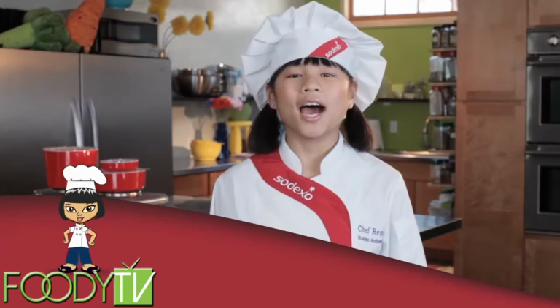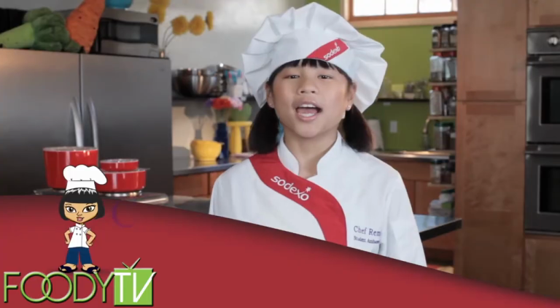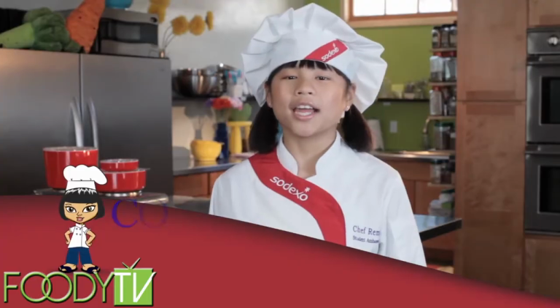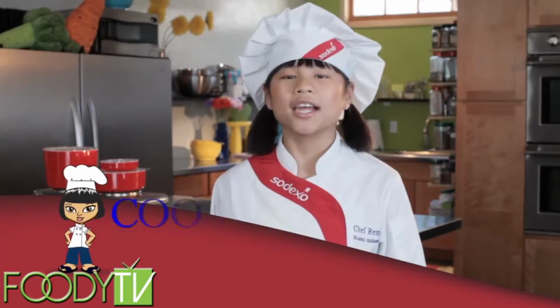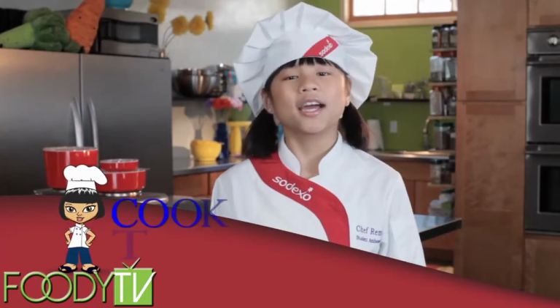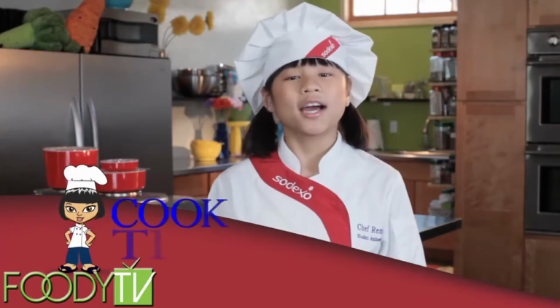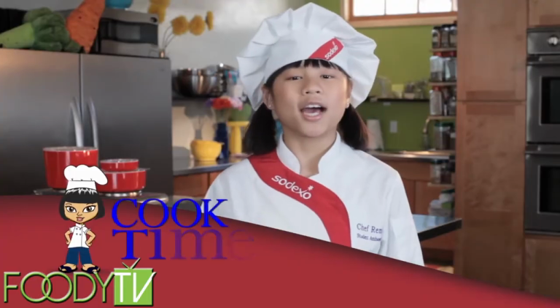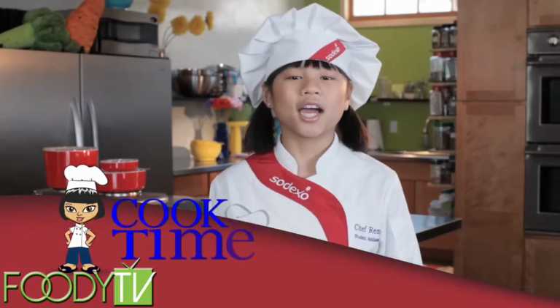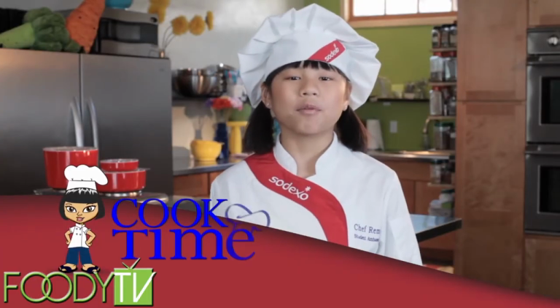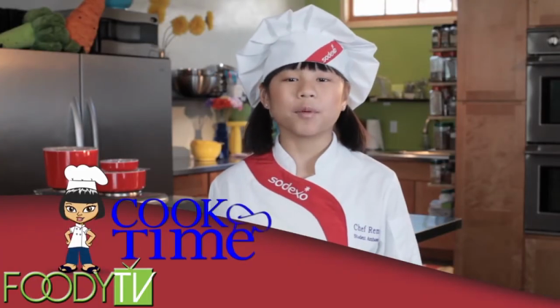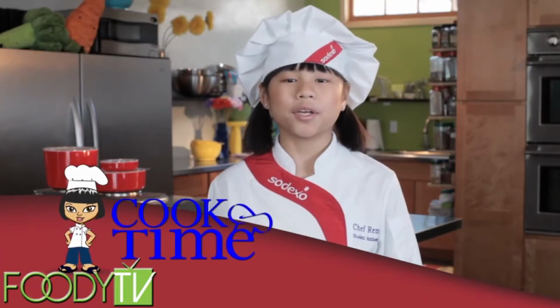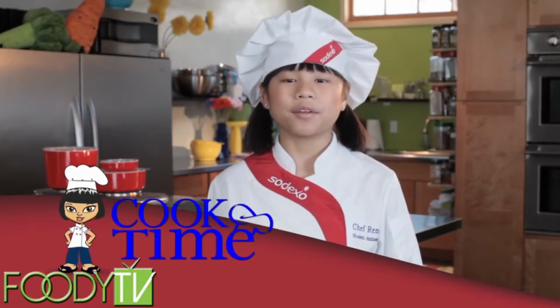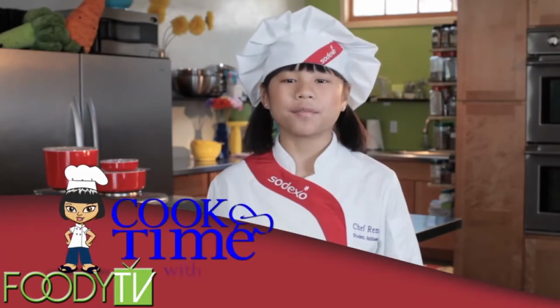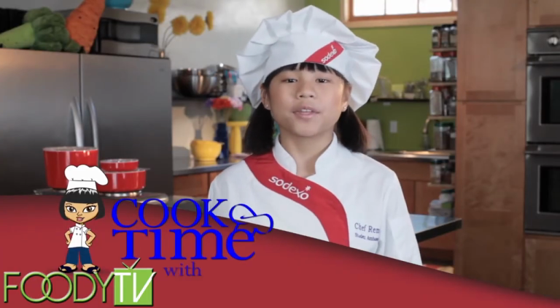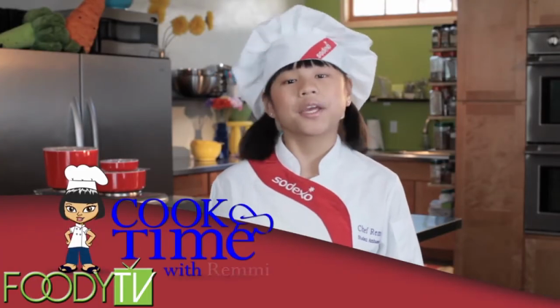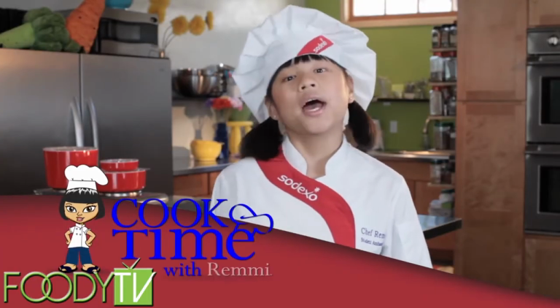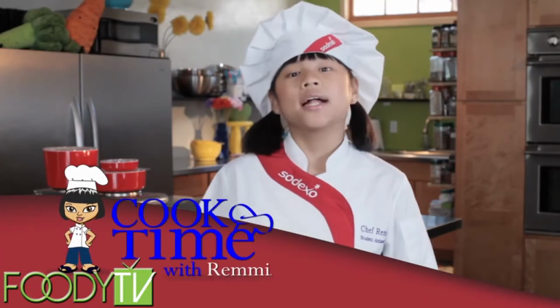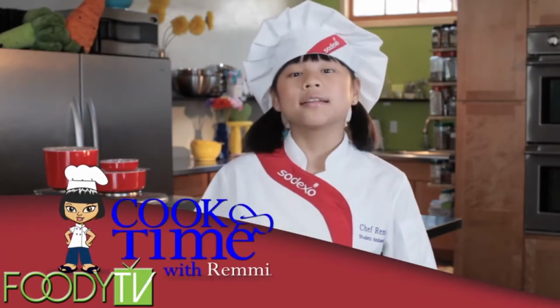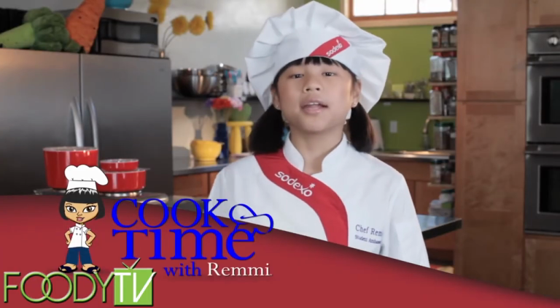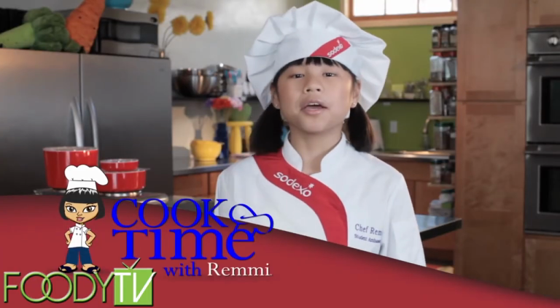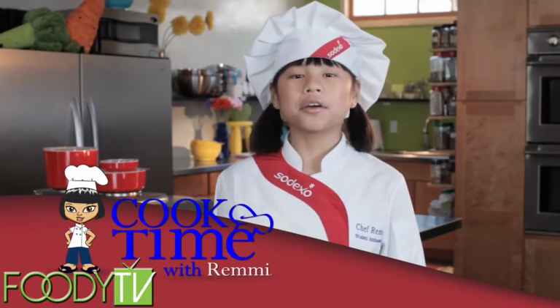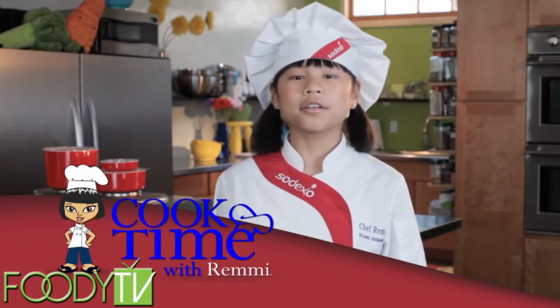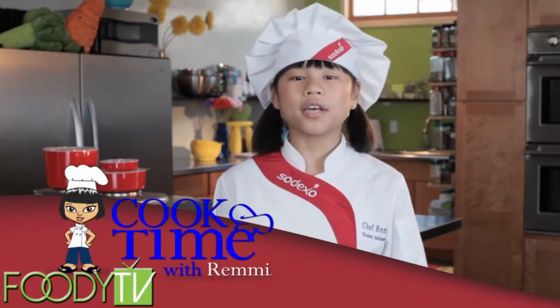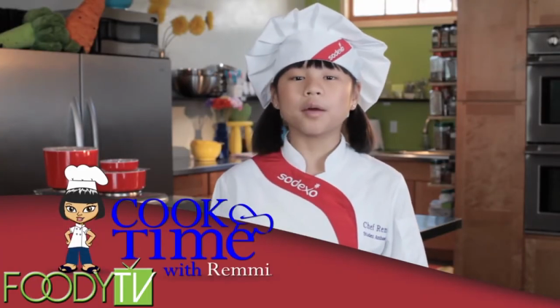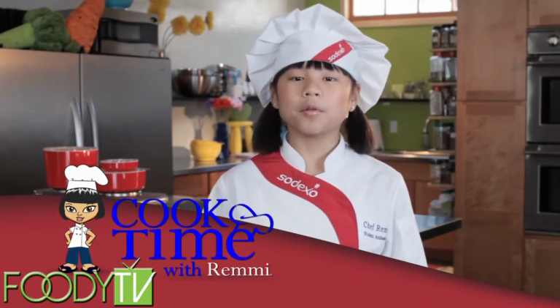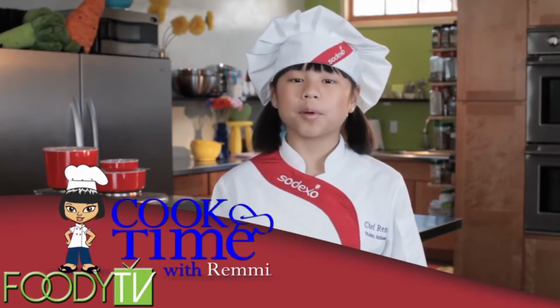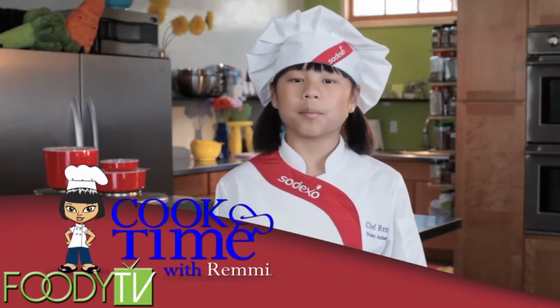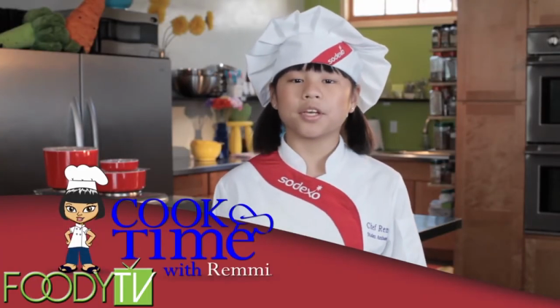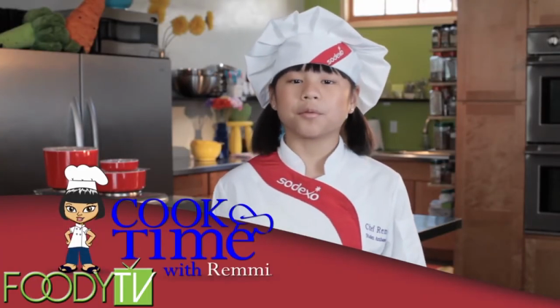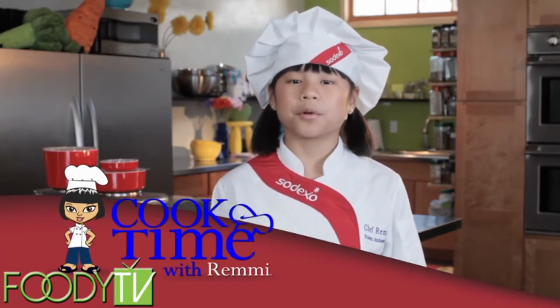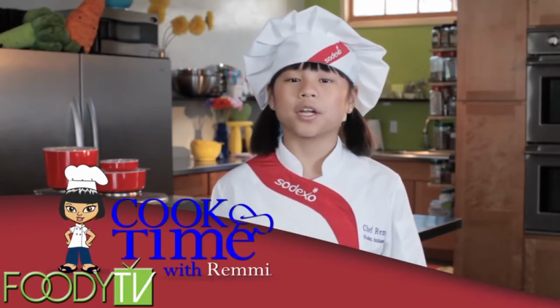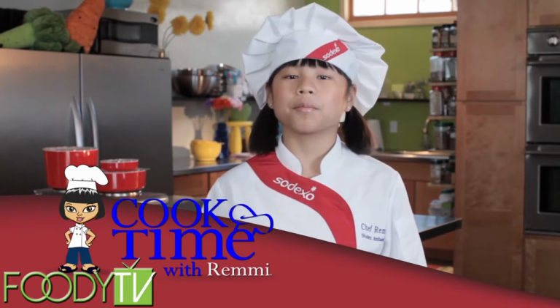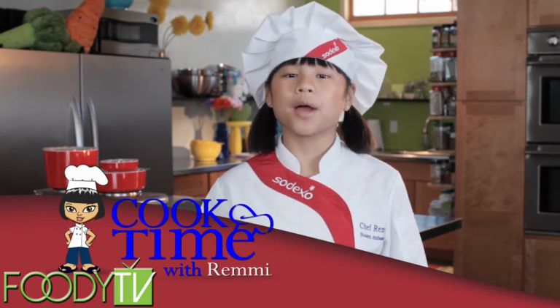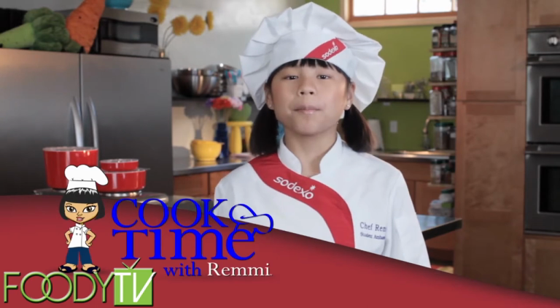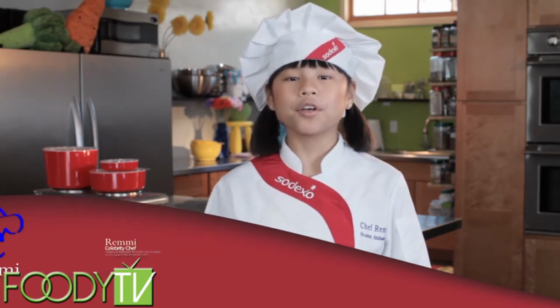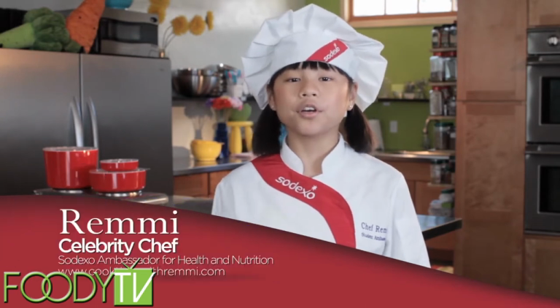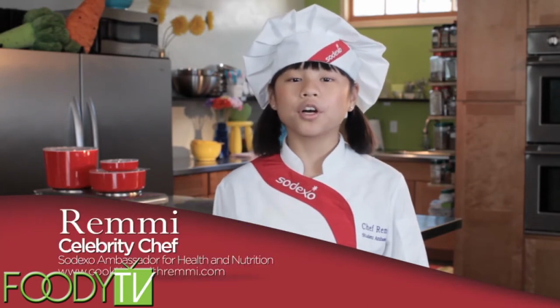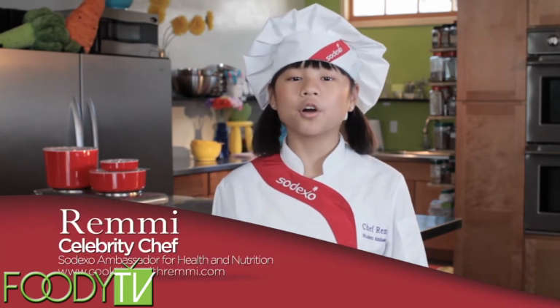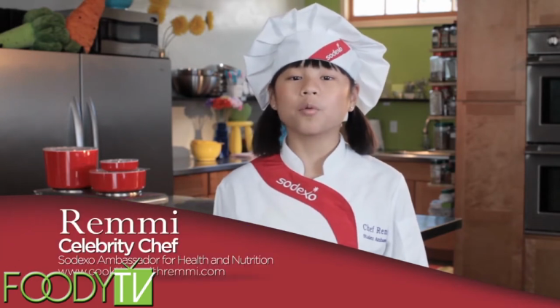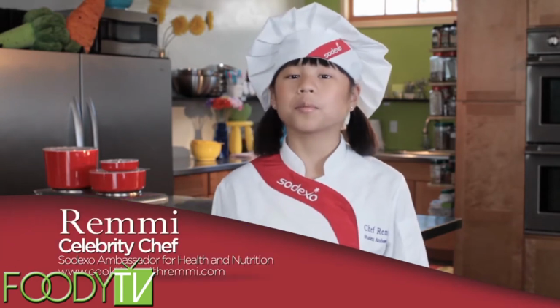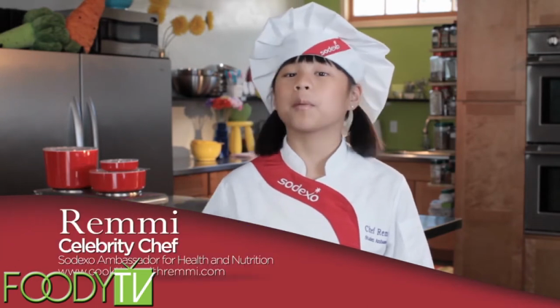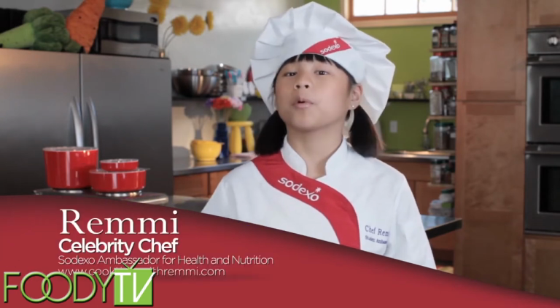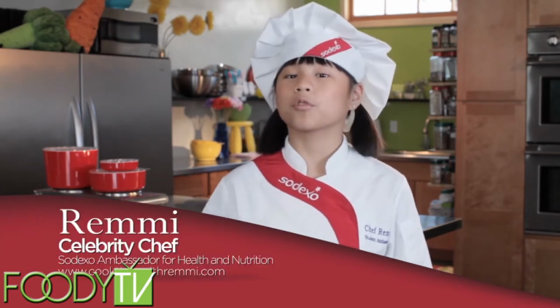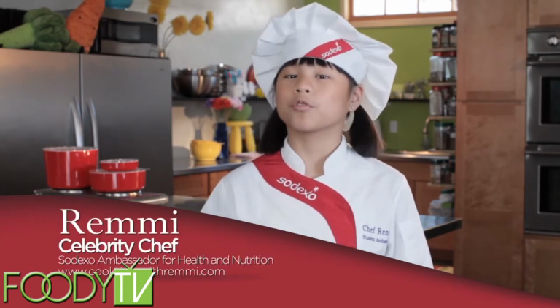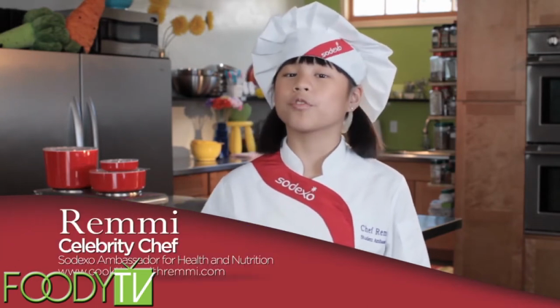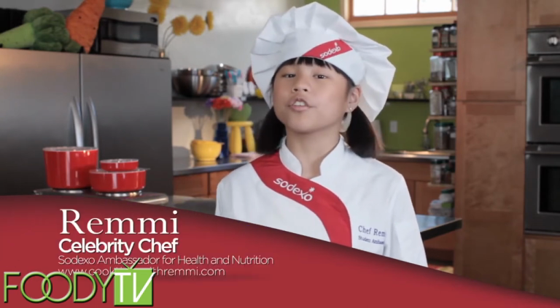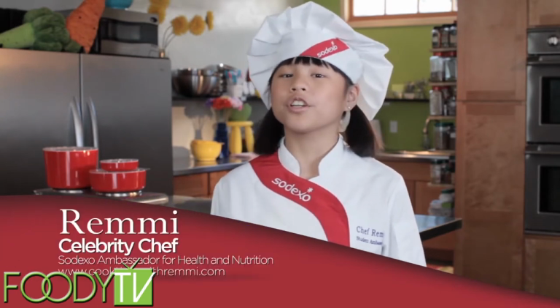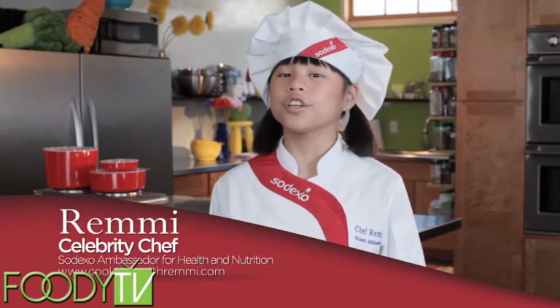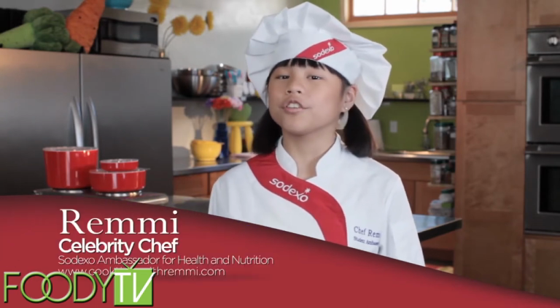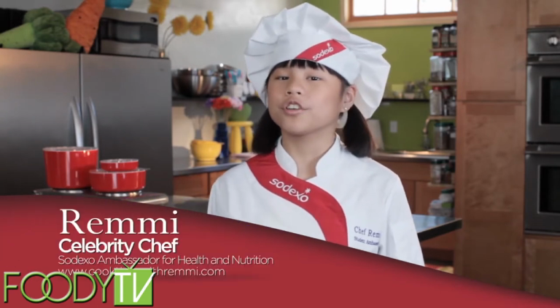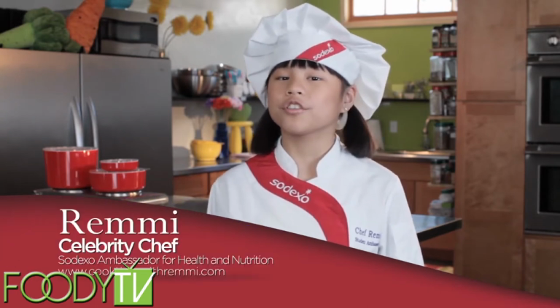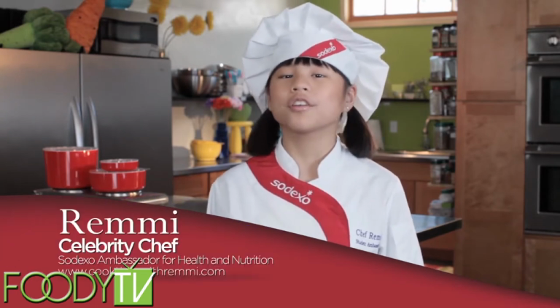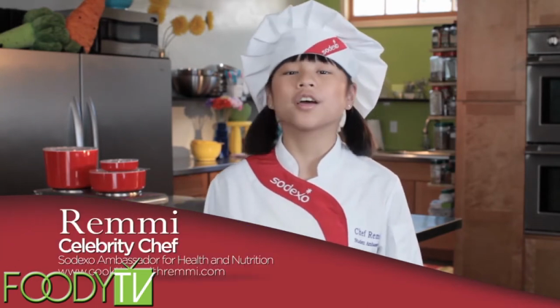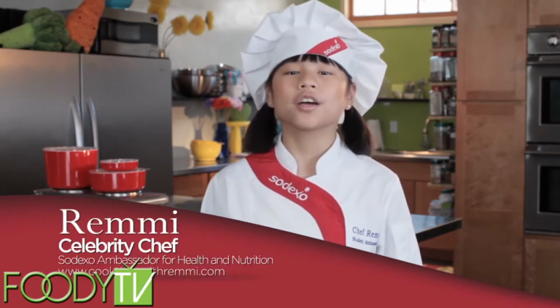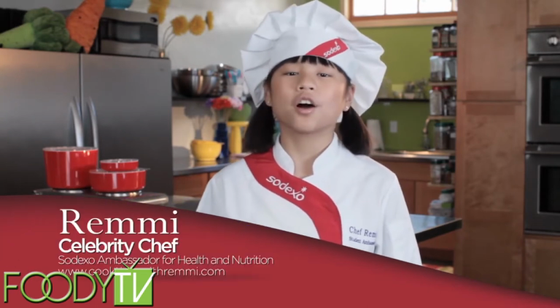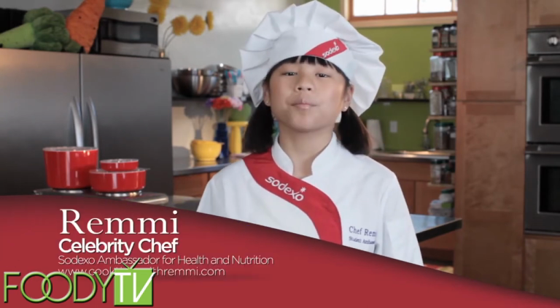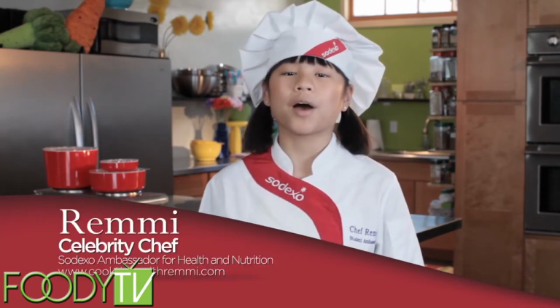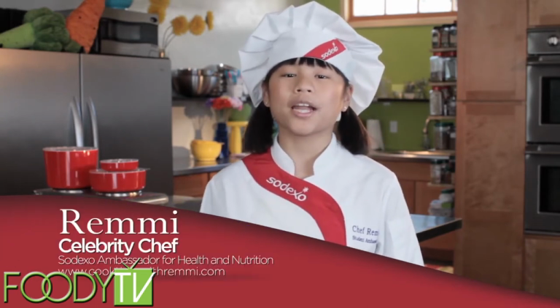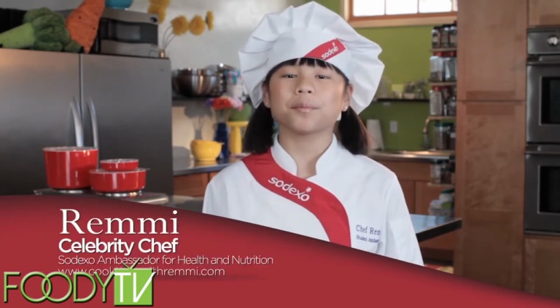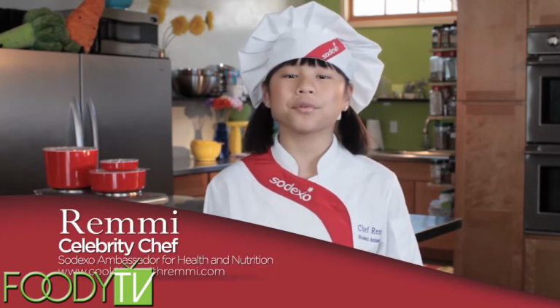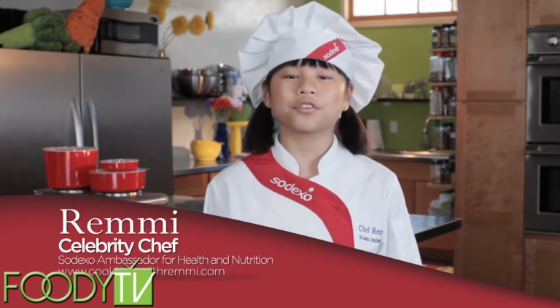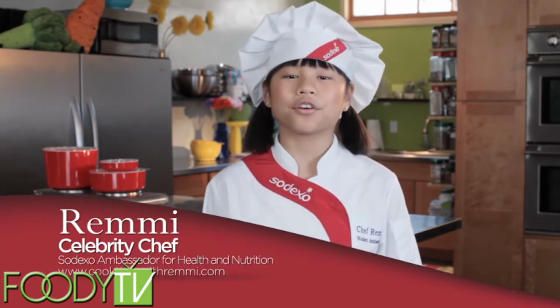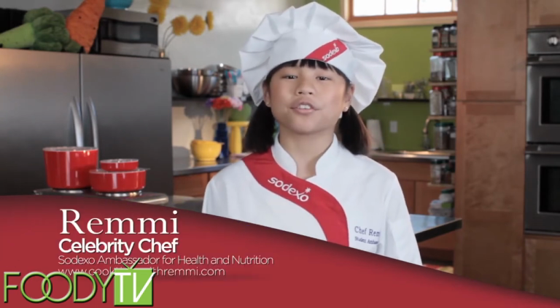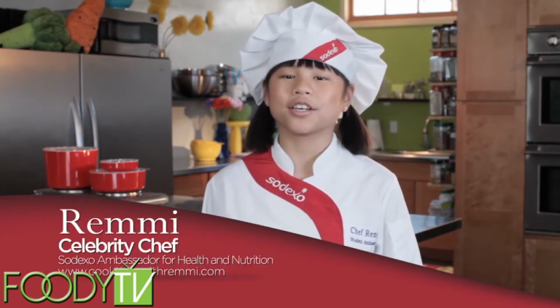Hi, I'm Remy. Today on Cook Time with Remy, we're gonna prep and cook one of my most refreshing dishes called pineapple salsa.